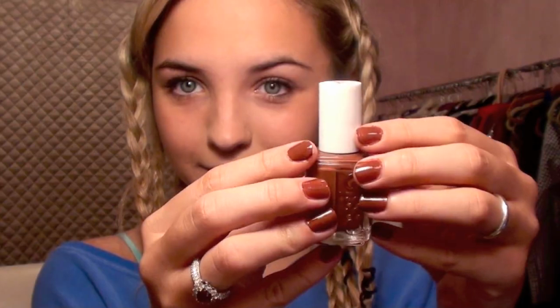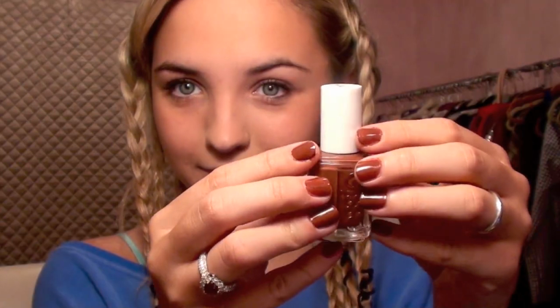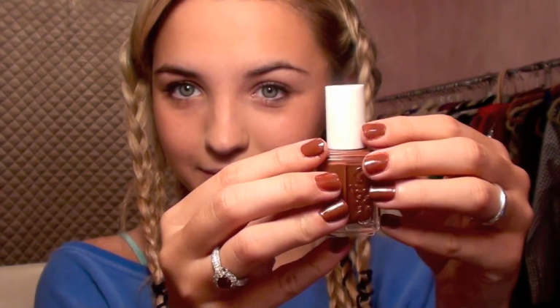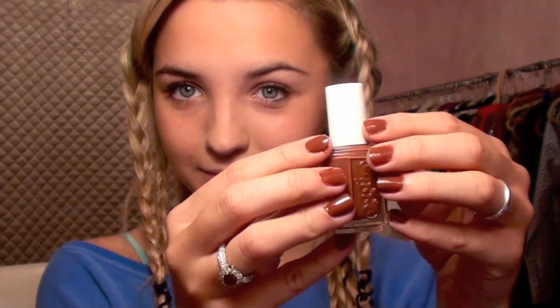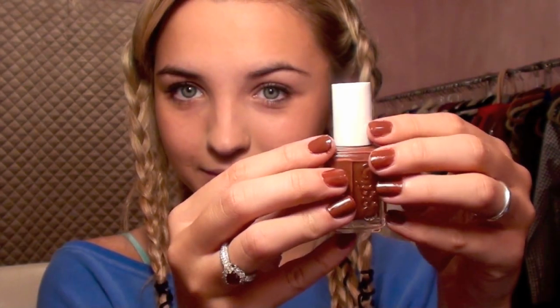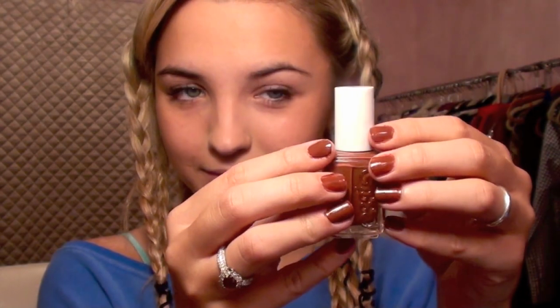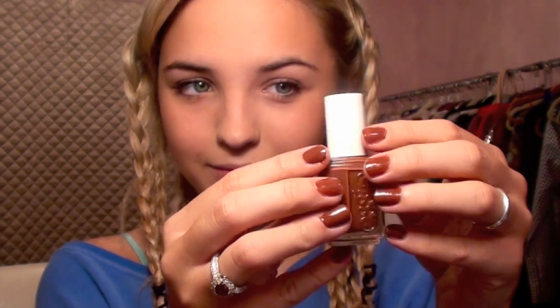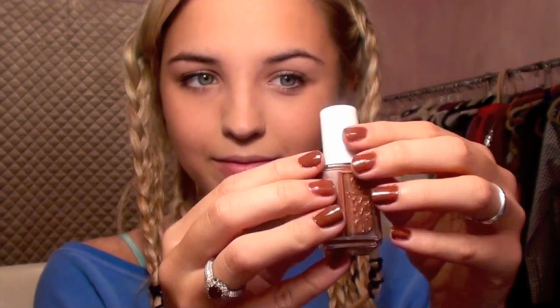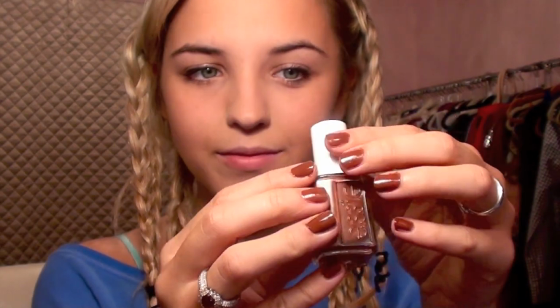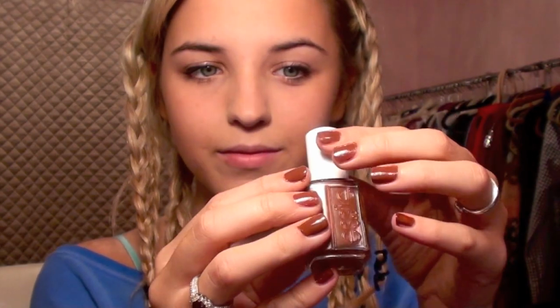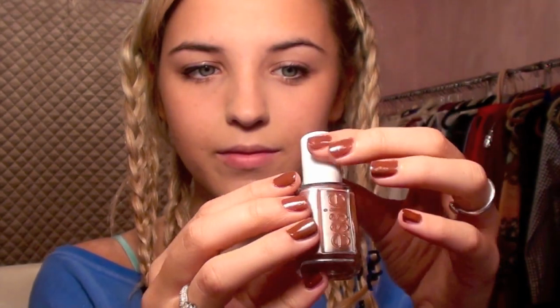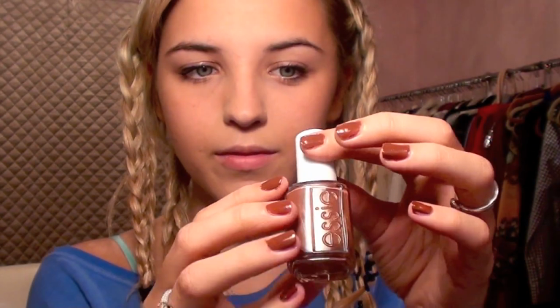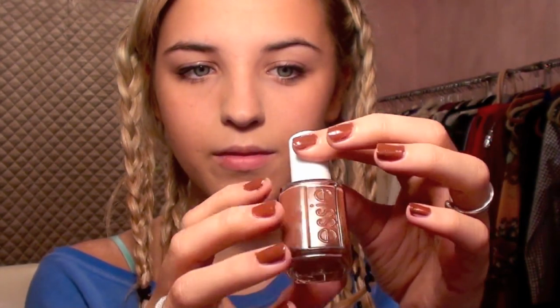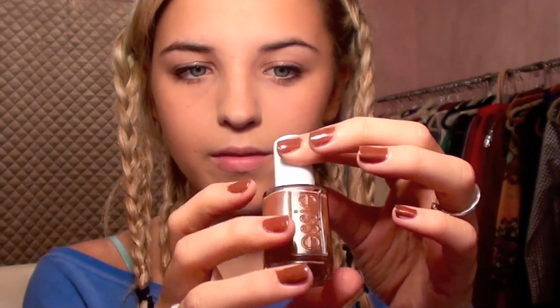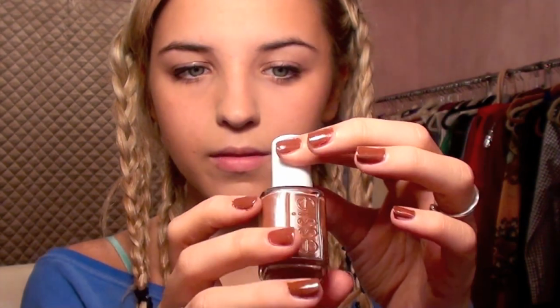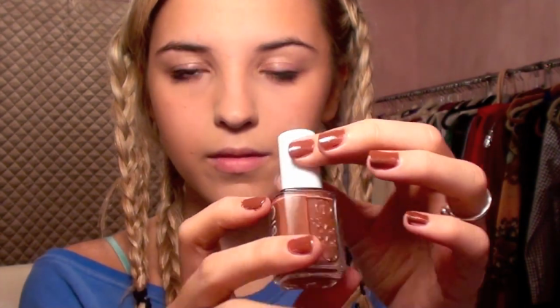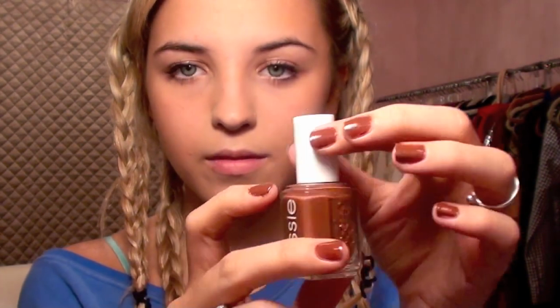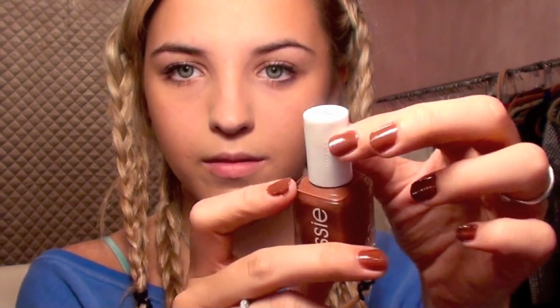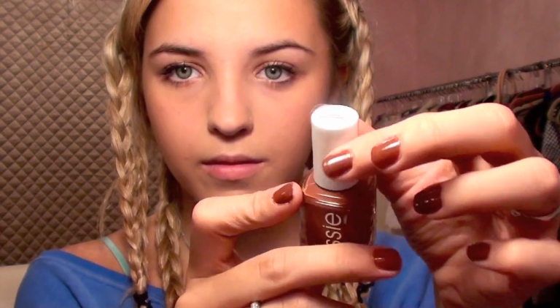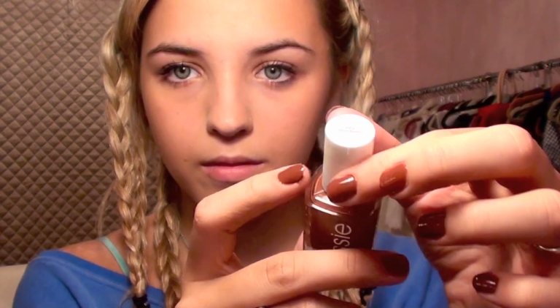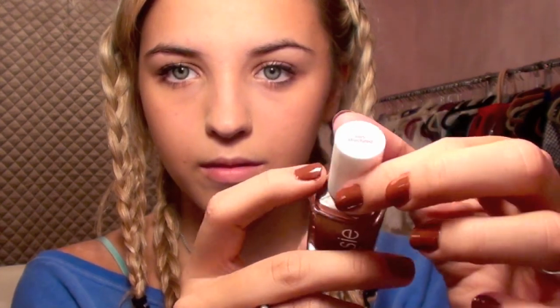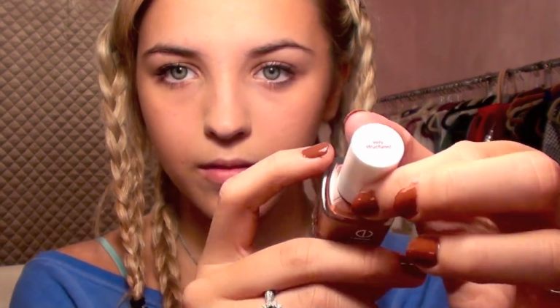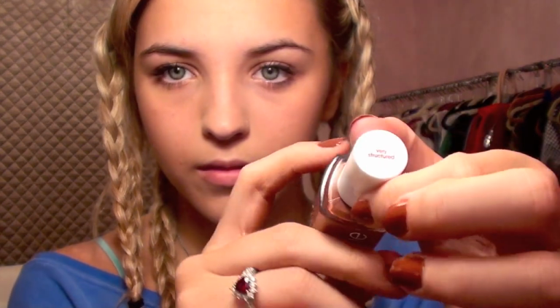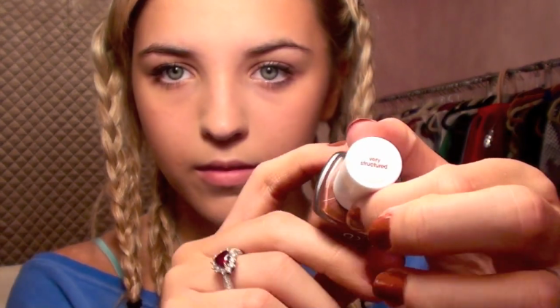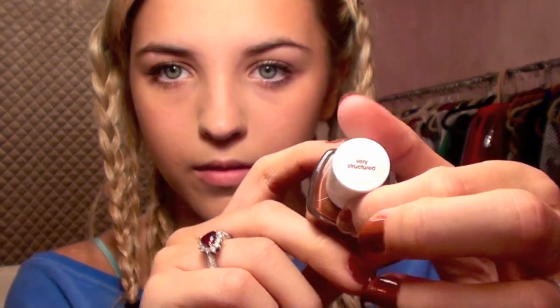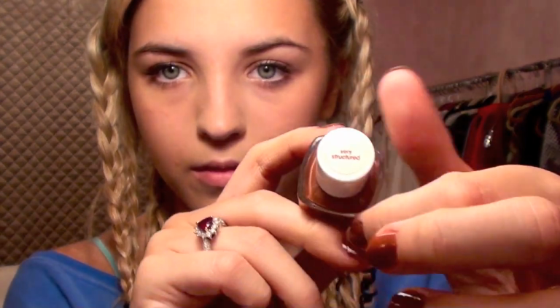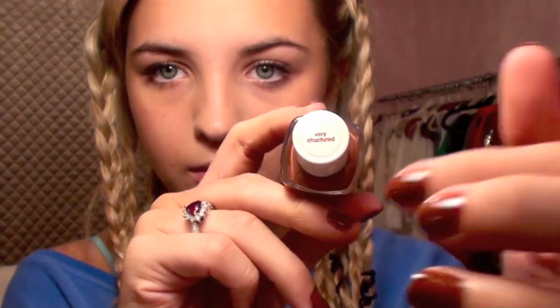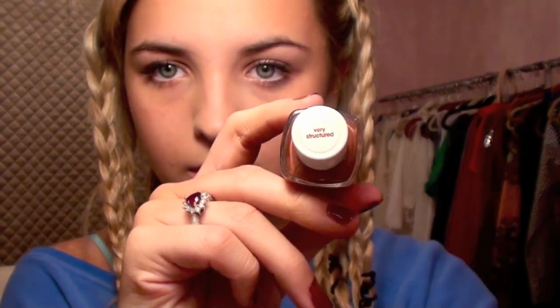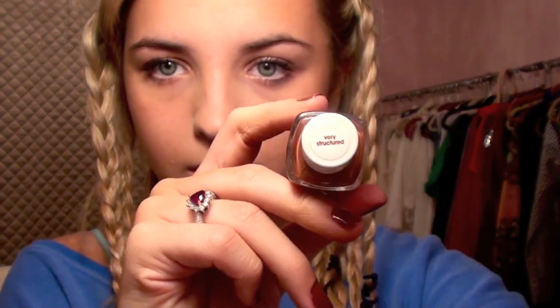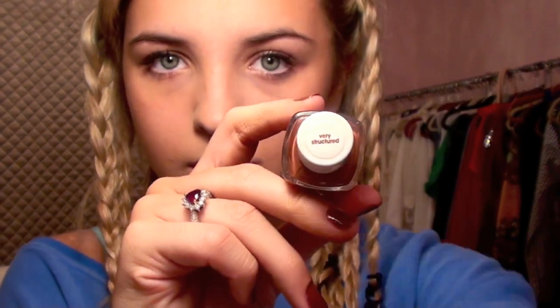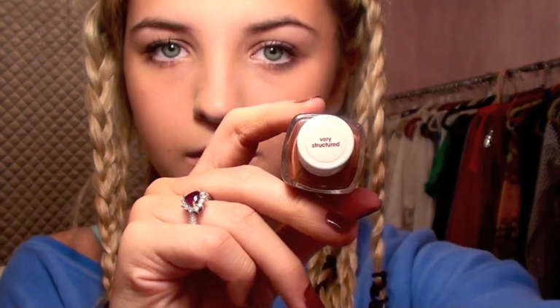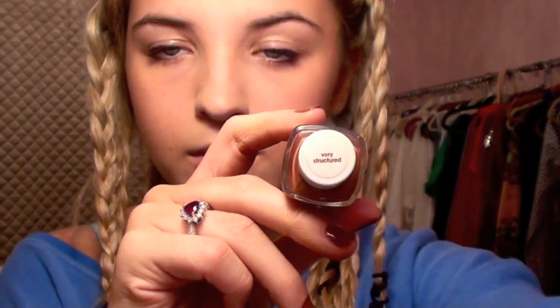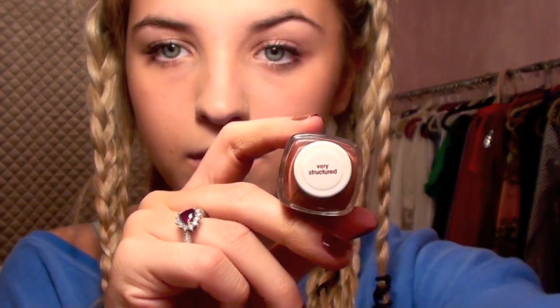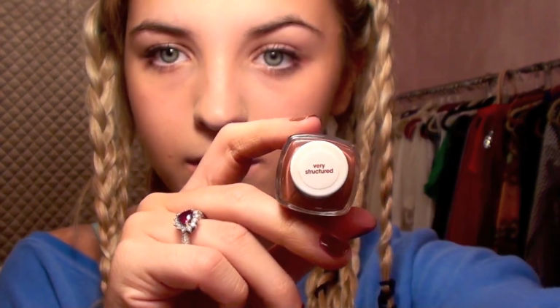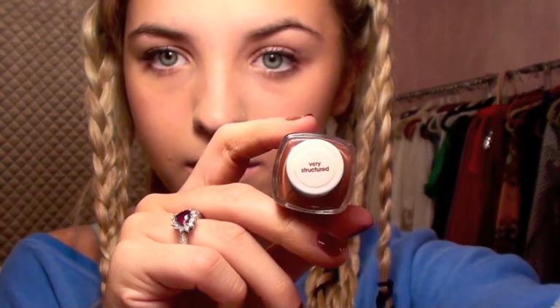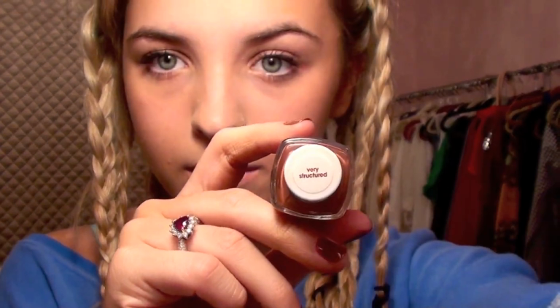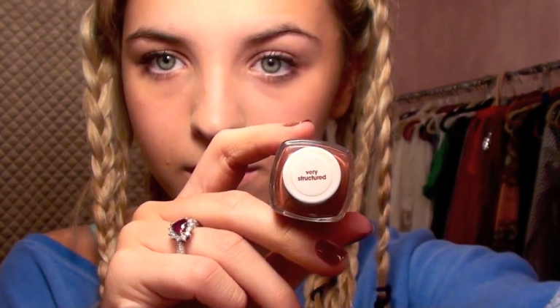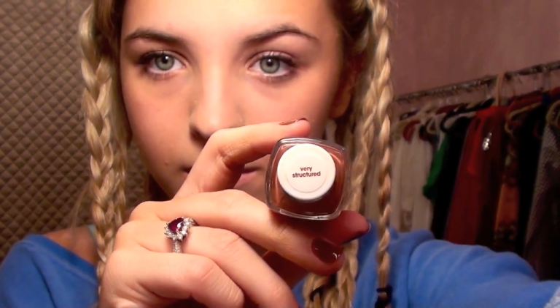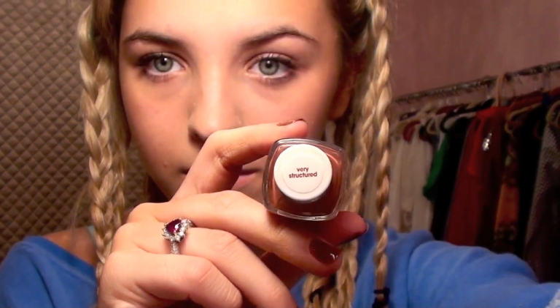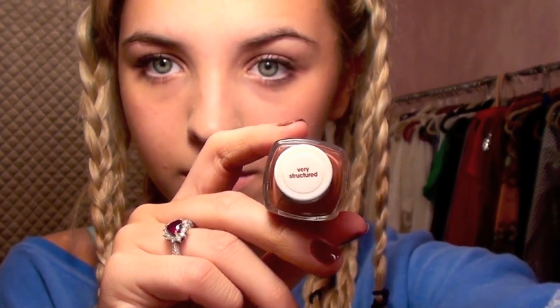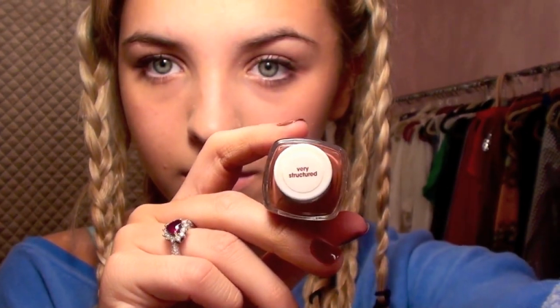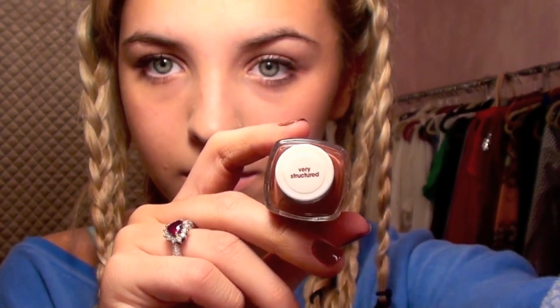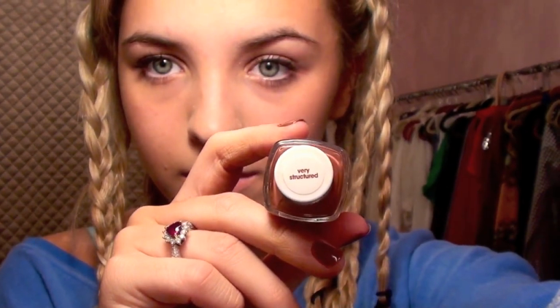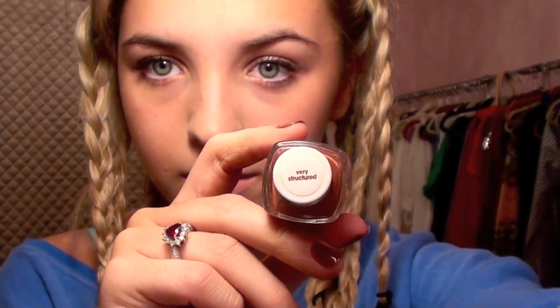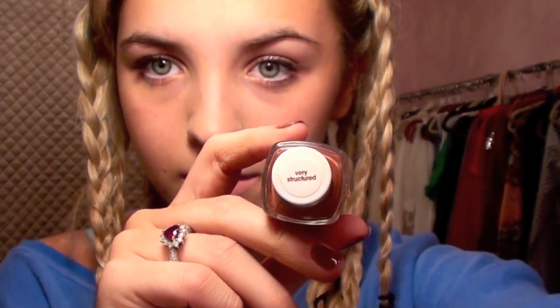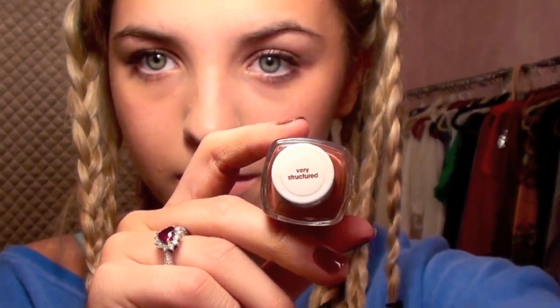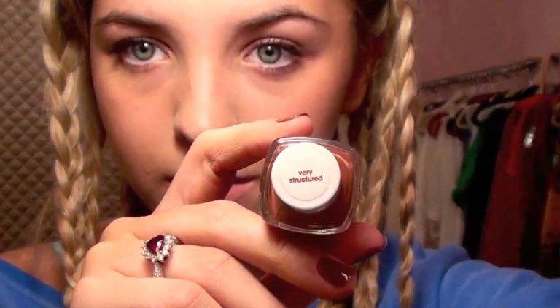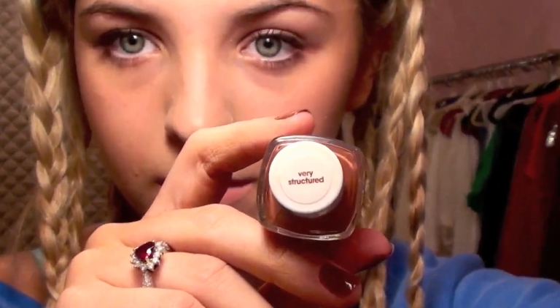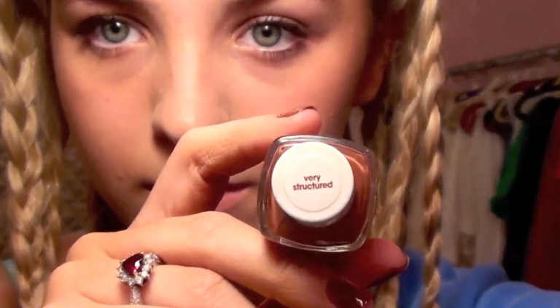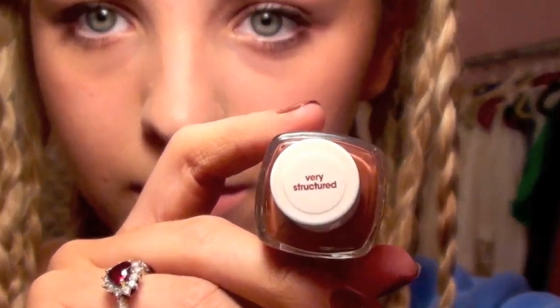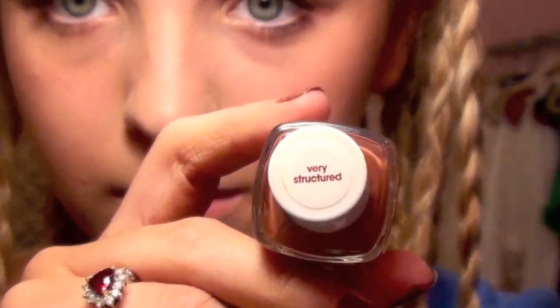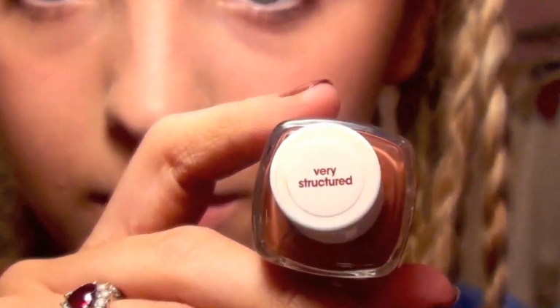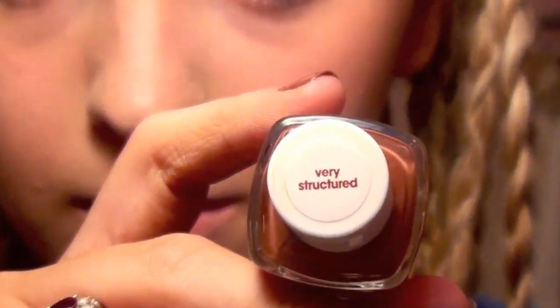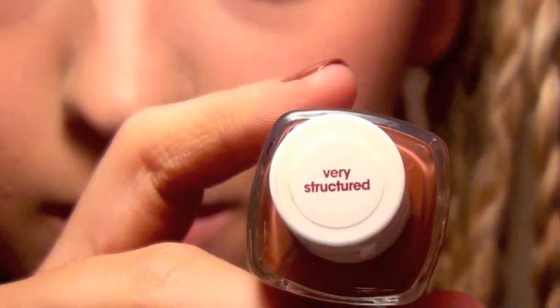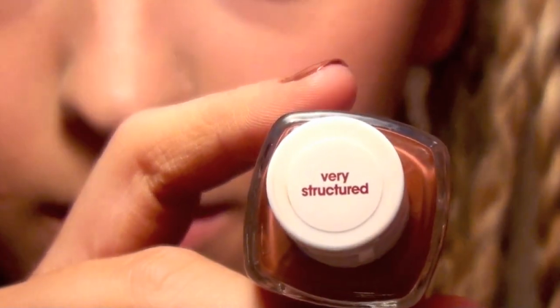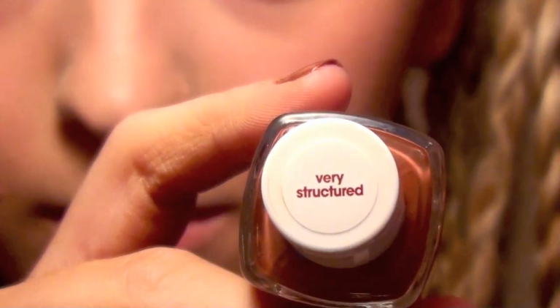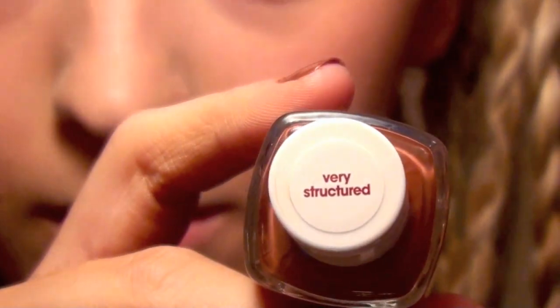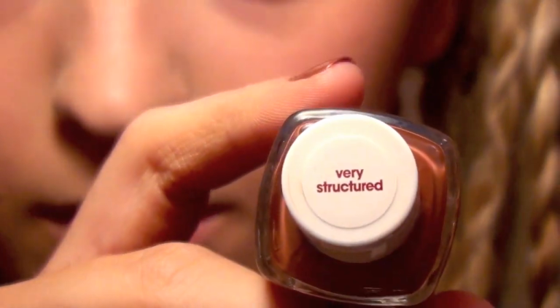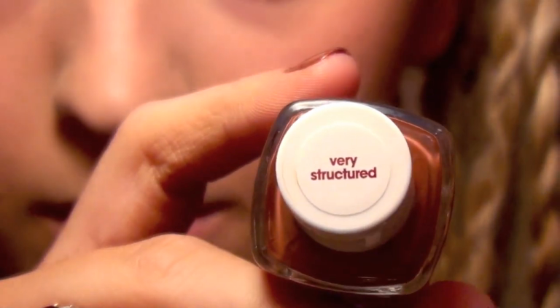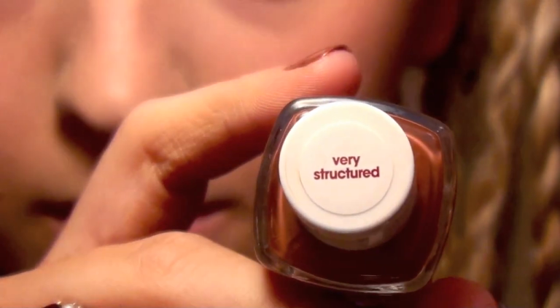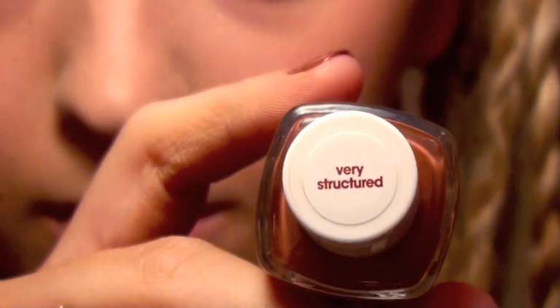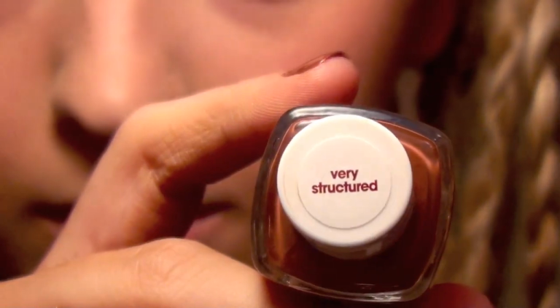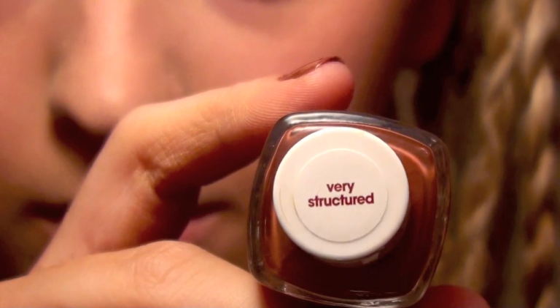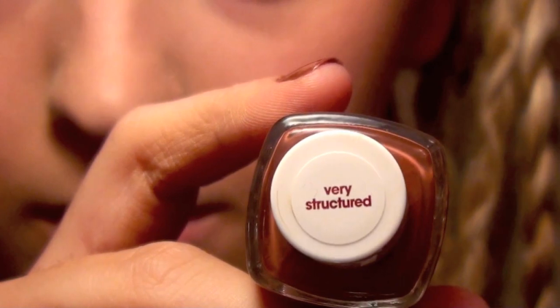To mimic the color that Rachel was wearing in the photo, I used Essie's Very Structured nail polish. It's like a deep burnt orange color.